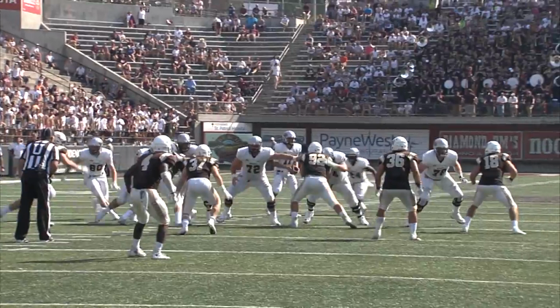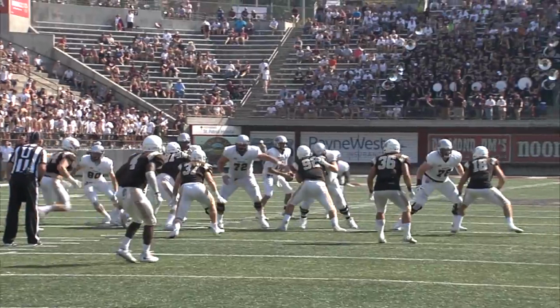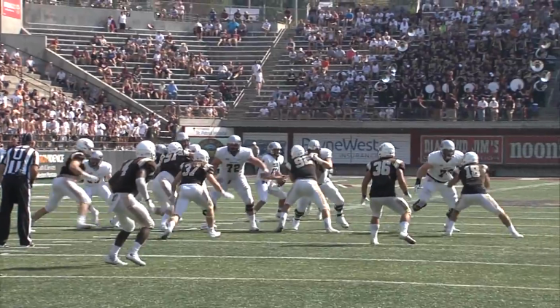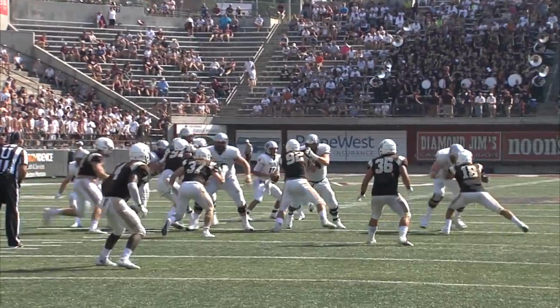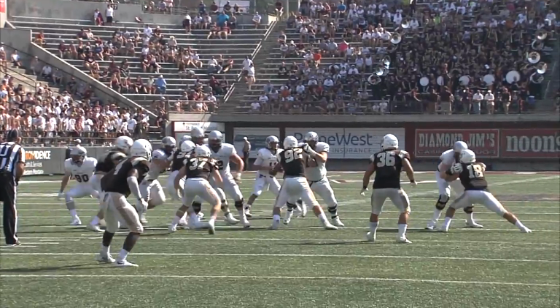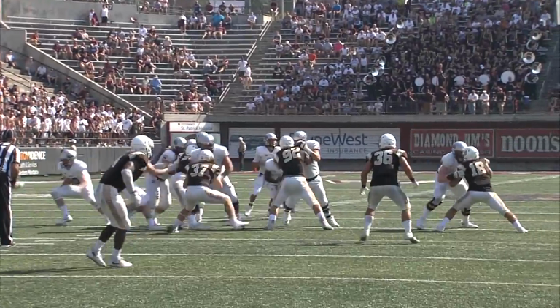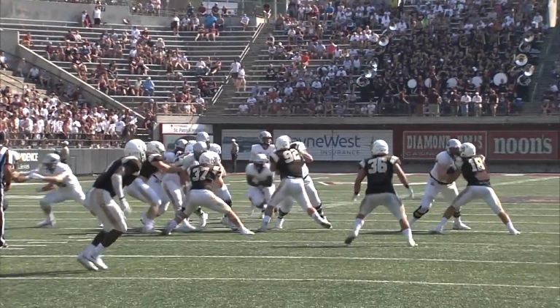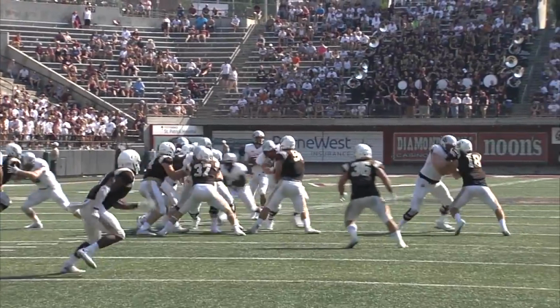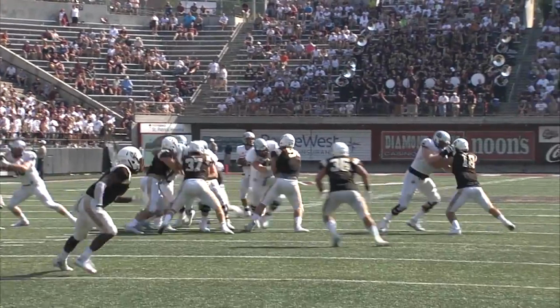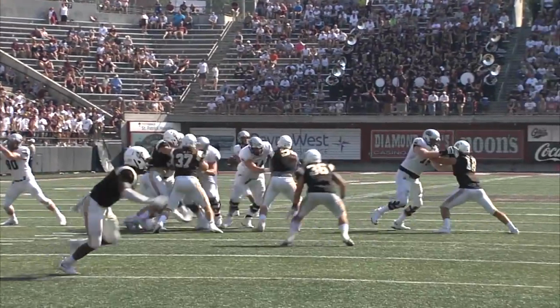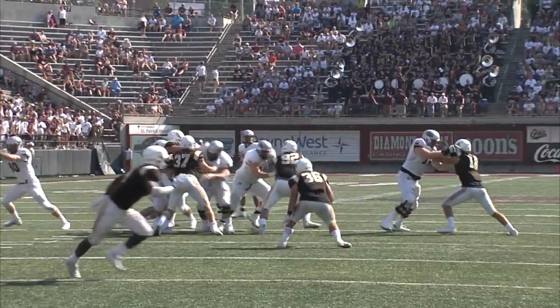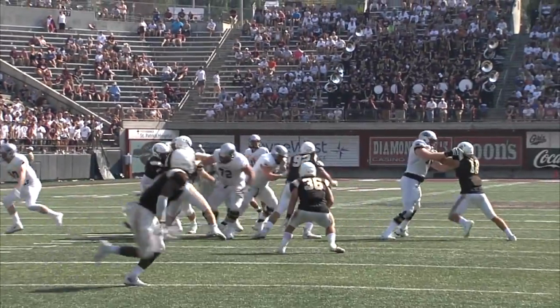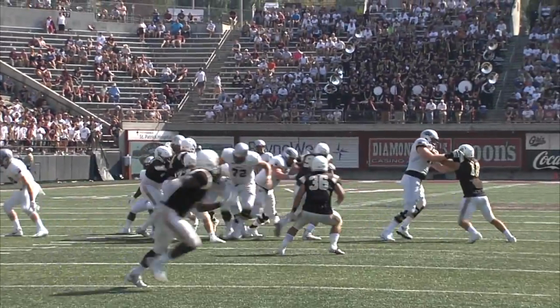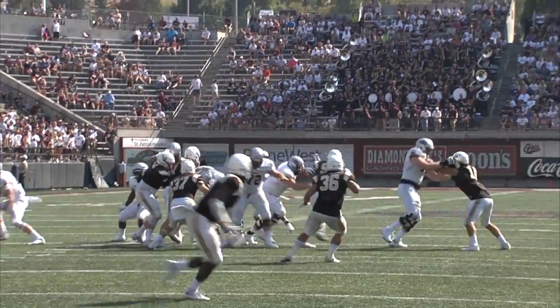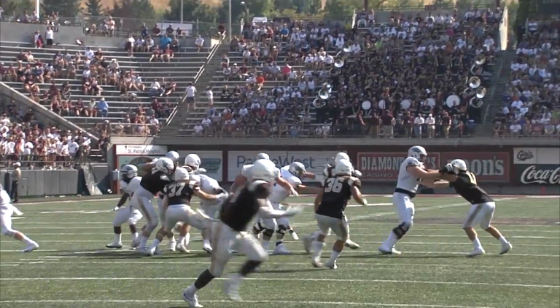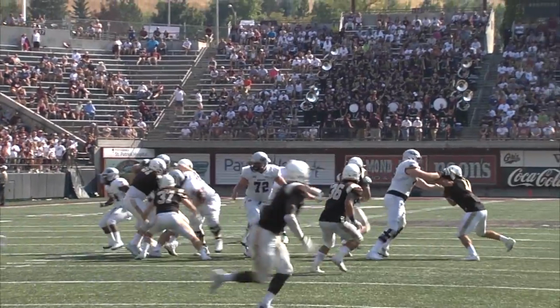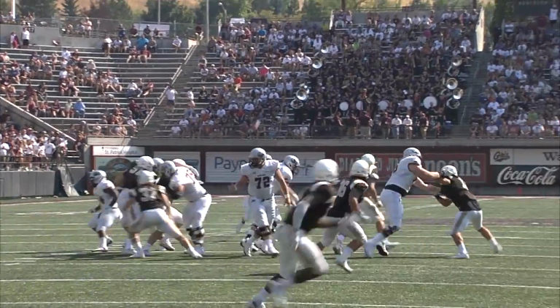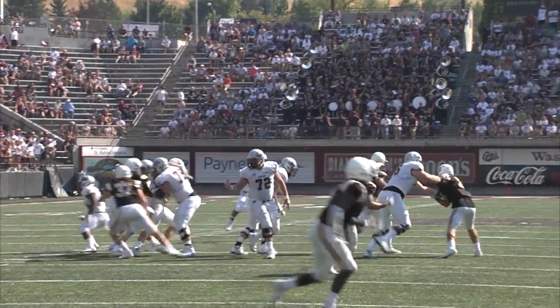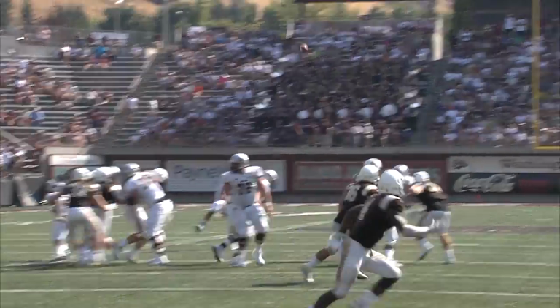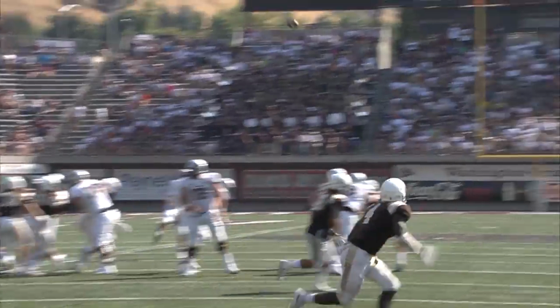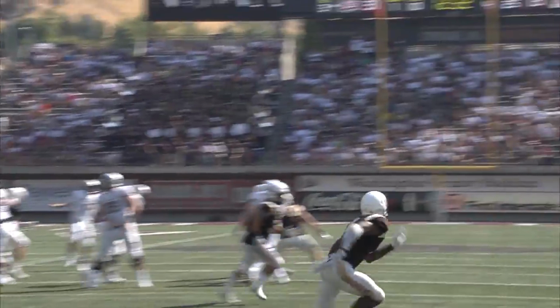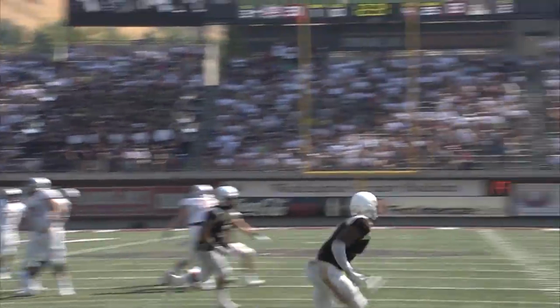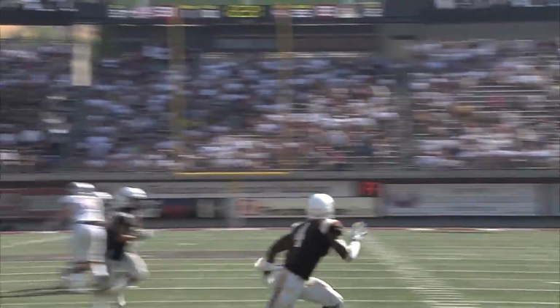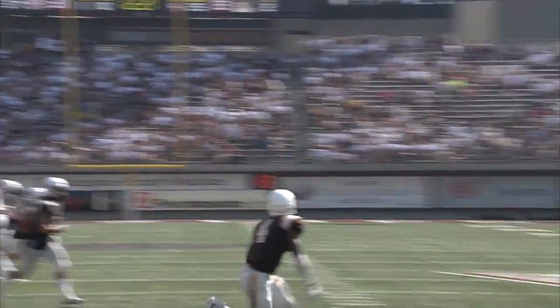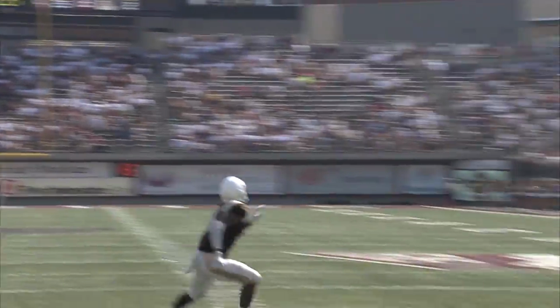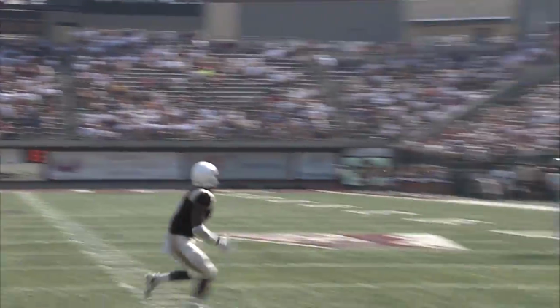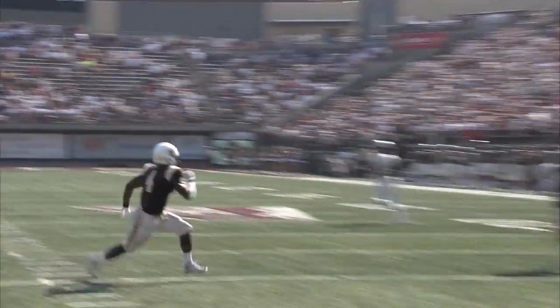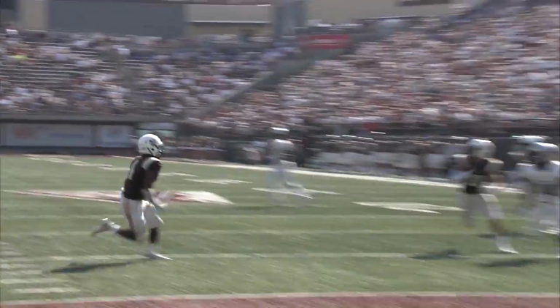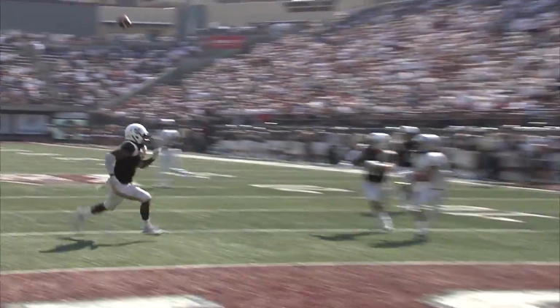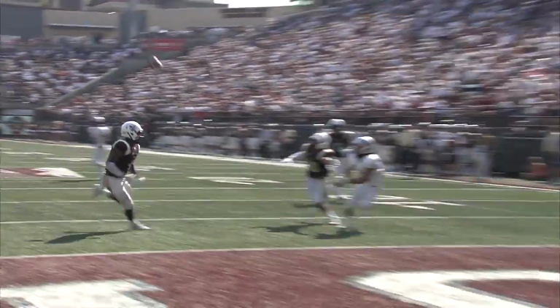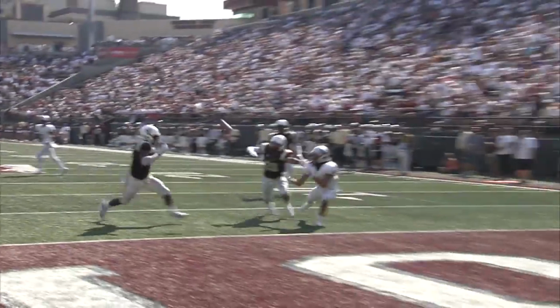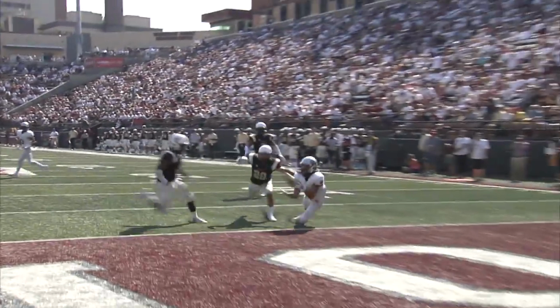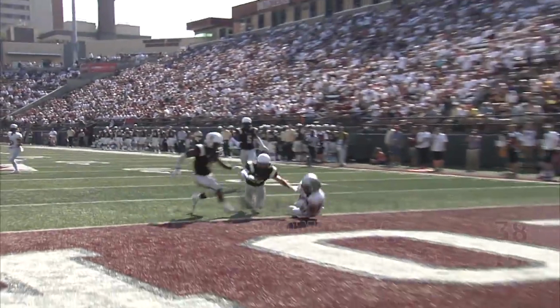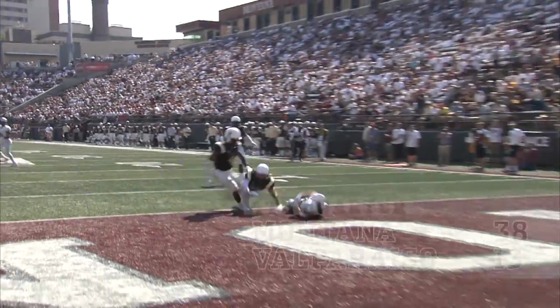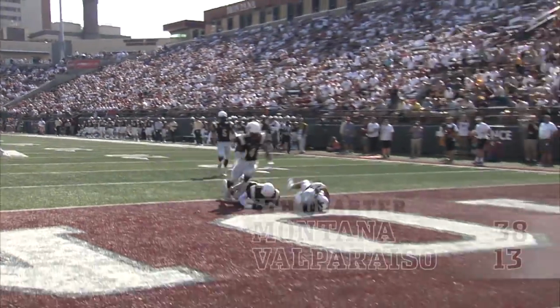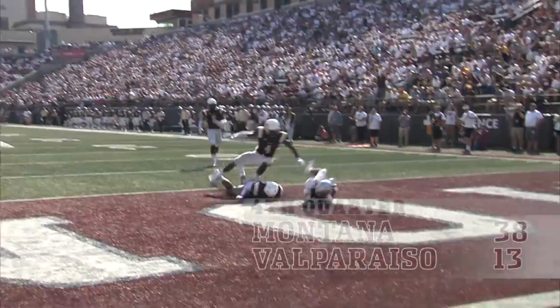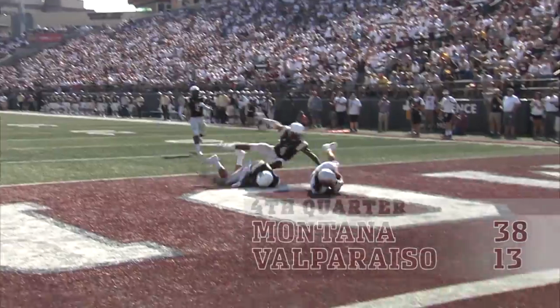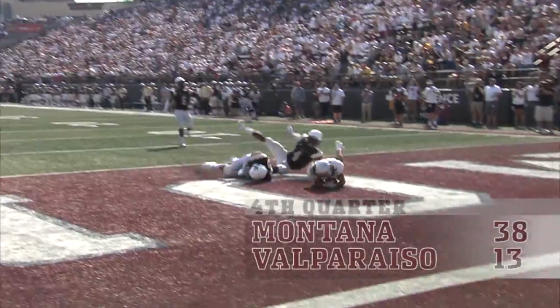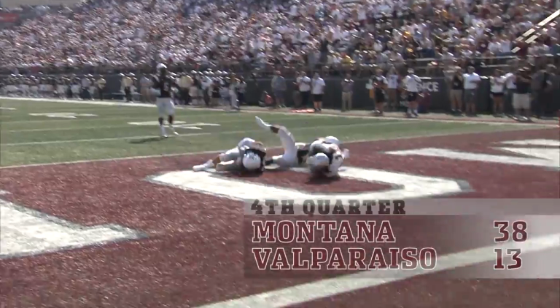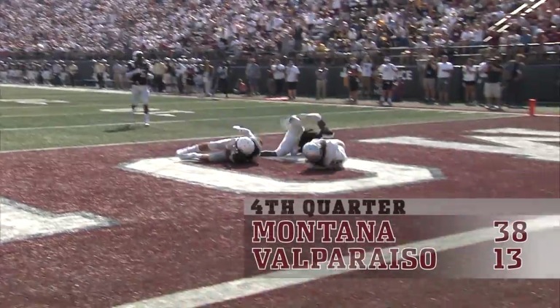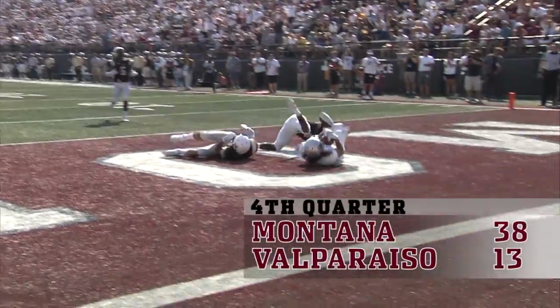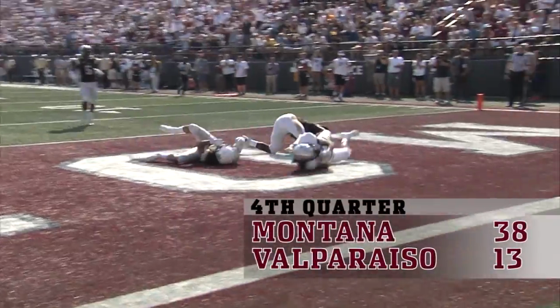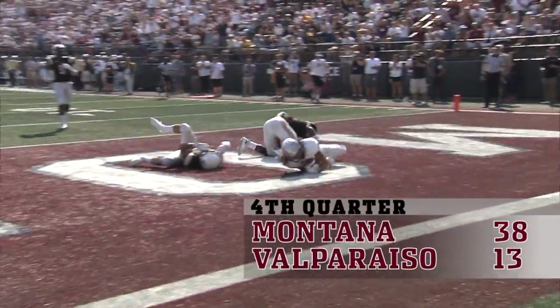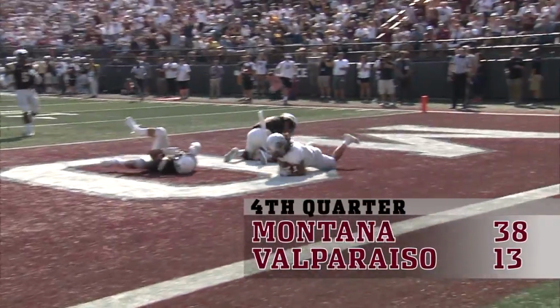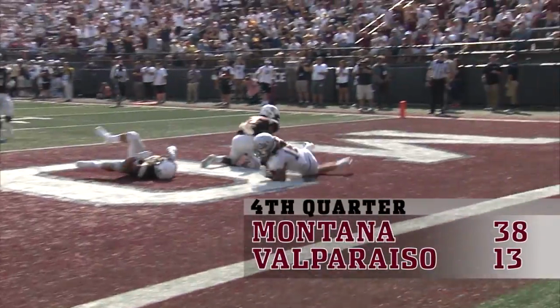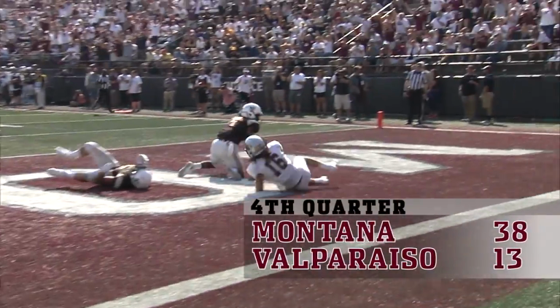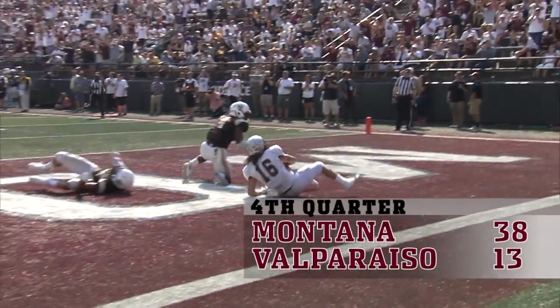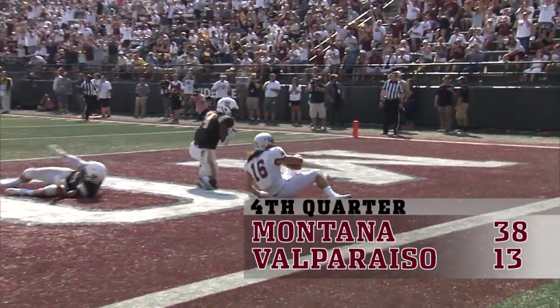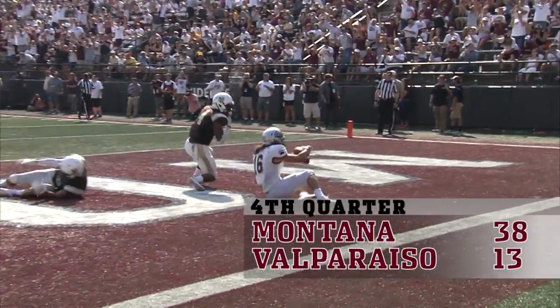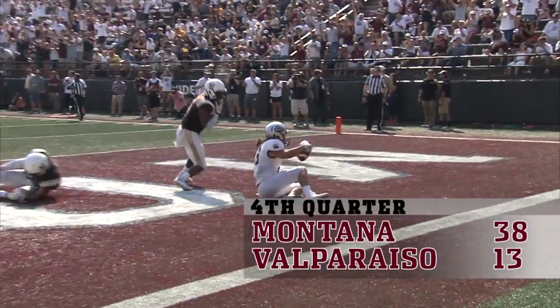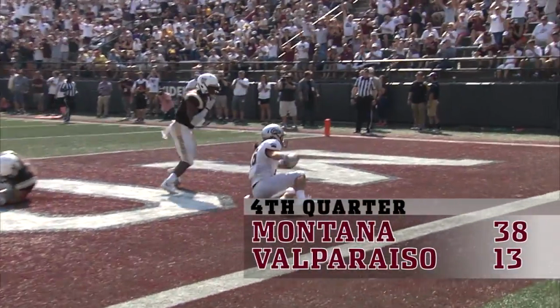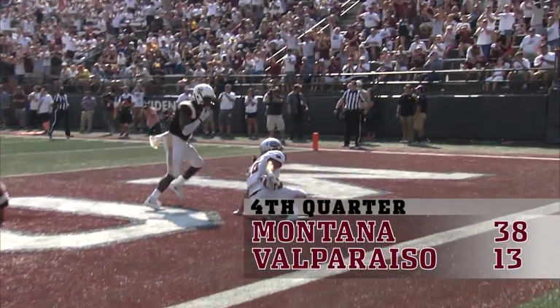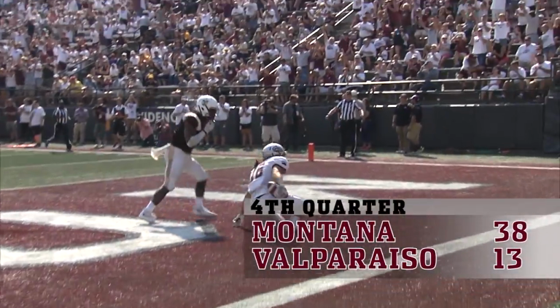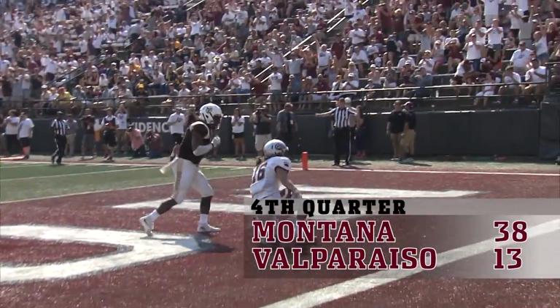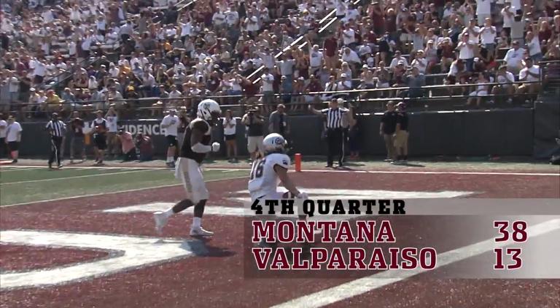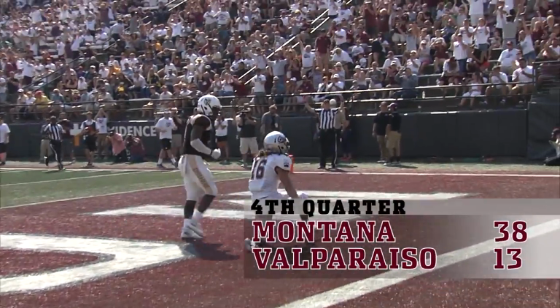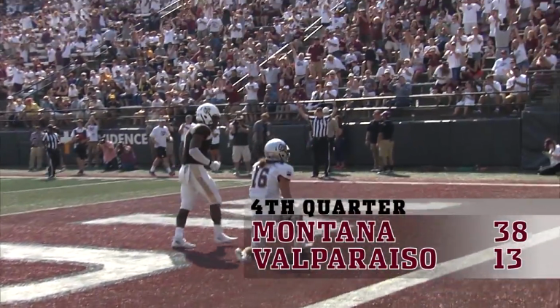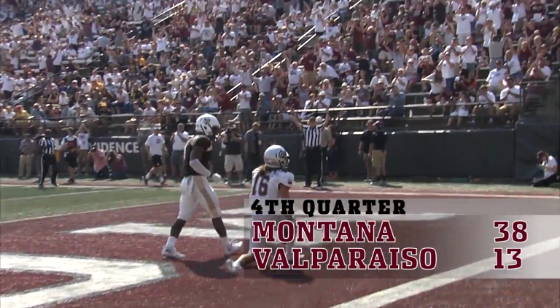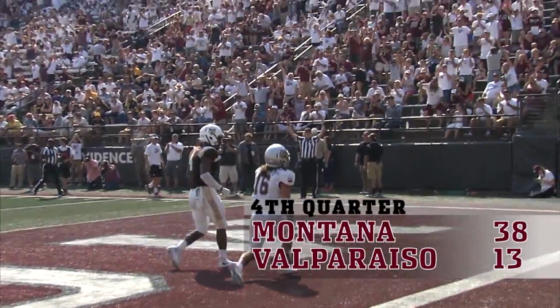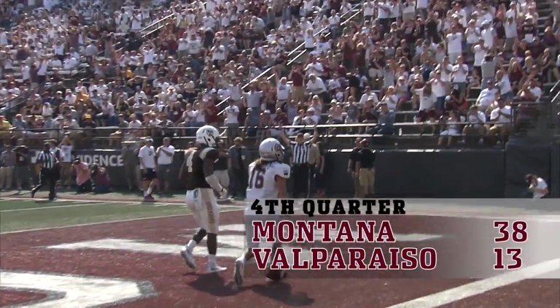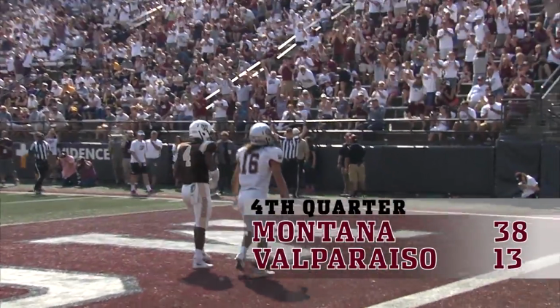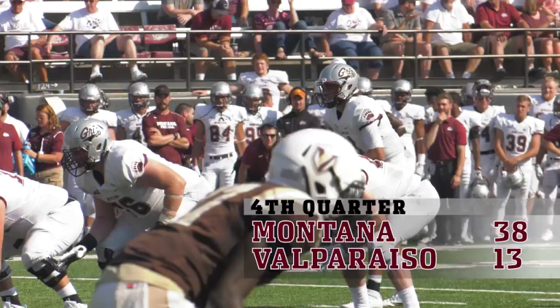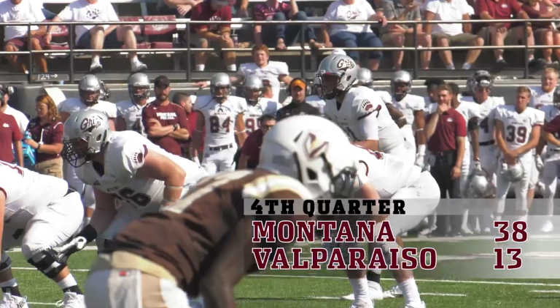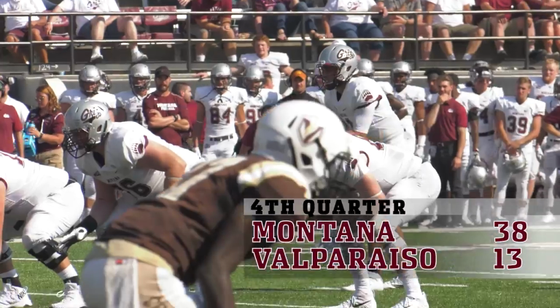Formation. Play-action fake. Phillips looking for the end zone — Jerry Louie McGee — and he has him. Touchdown, Montana!